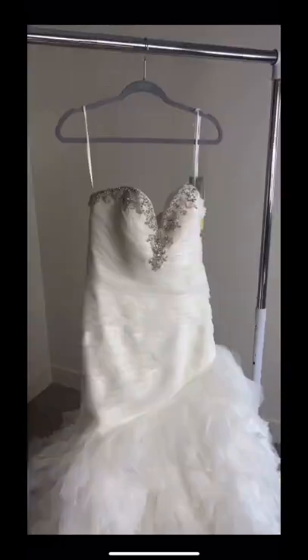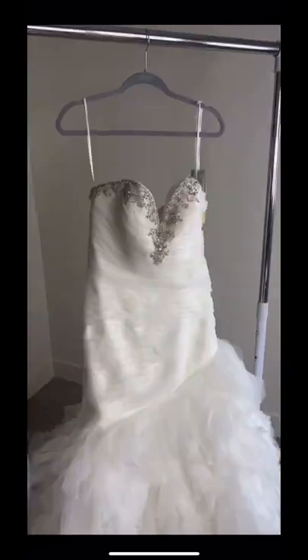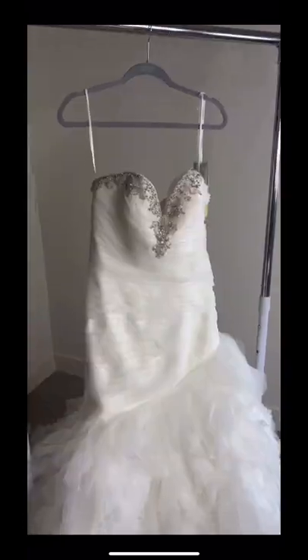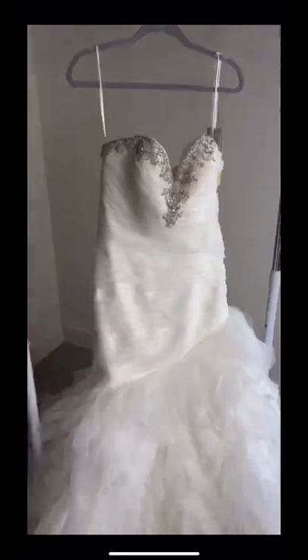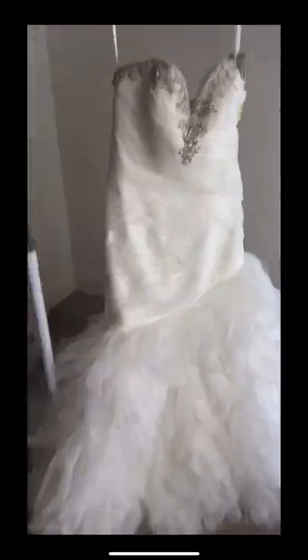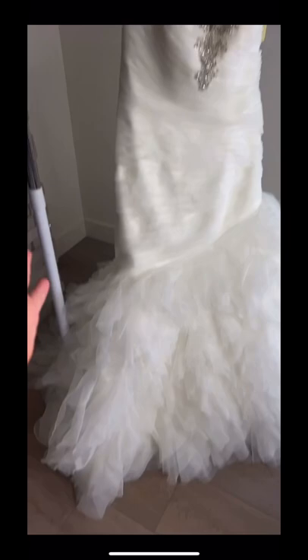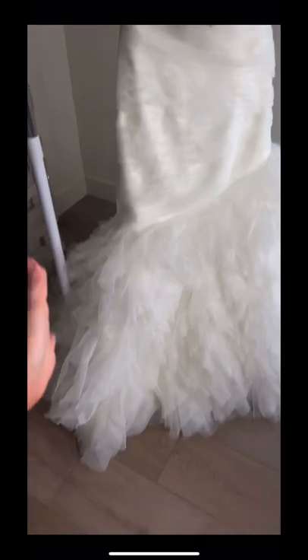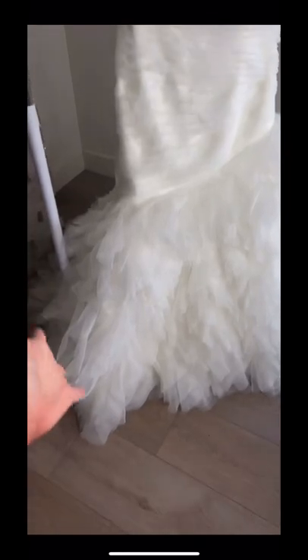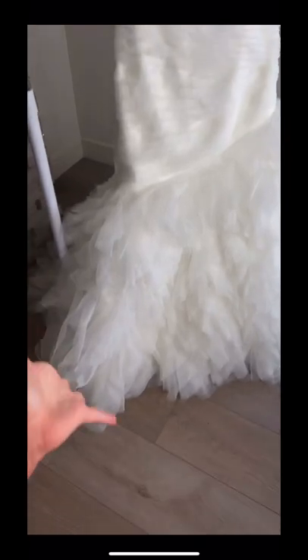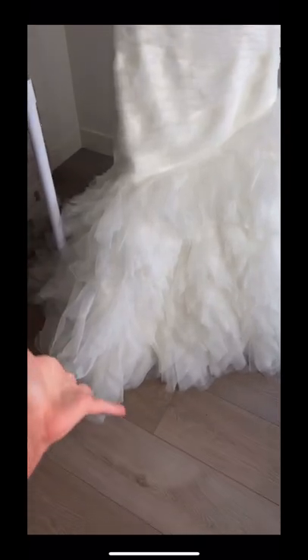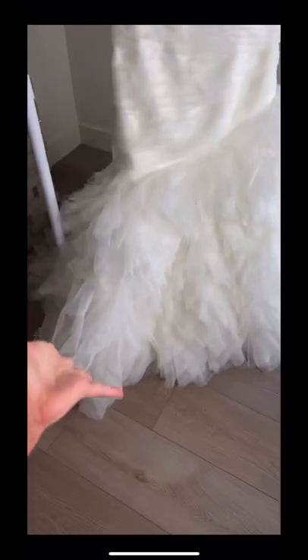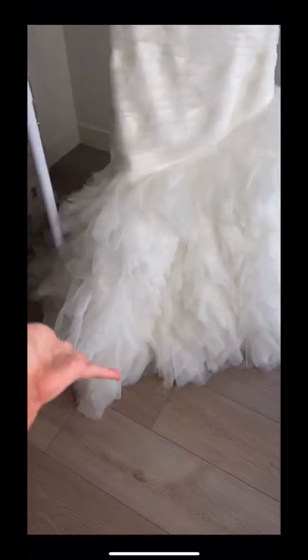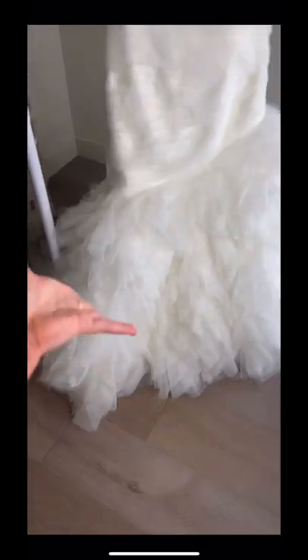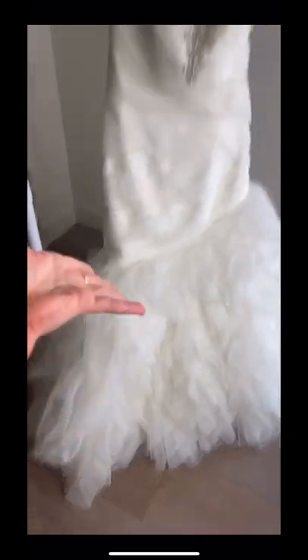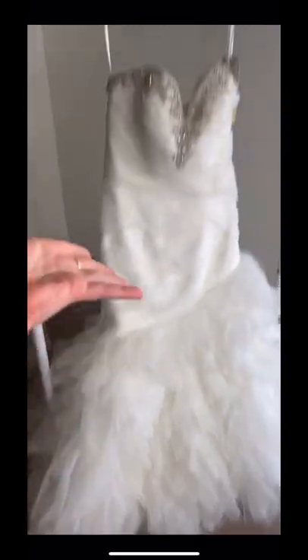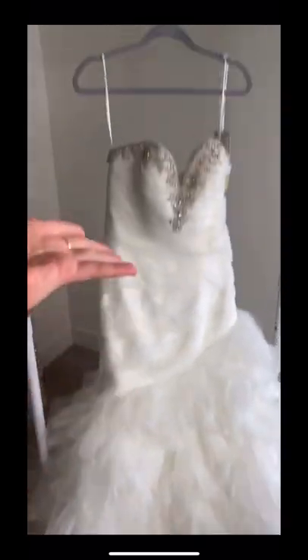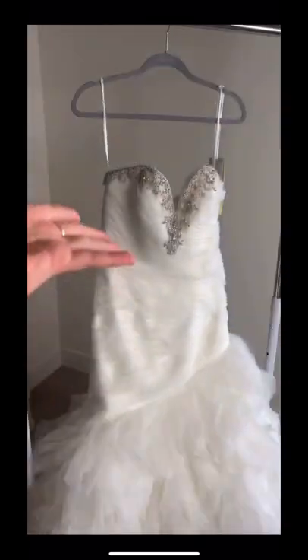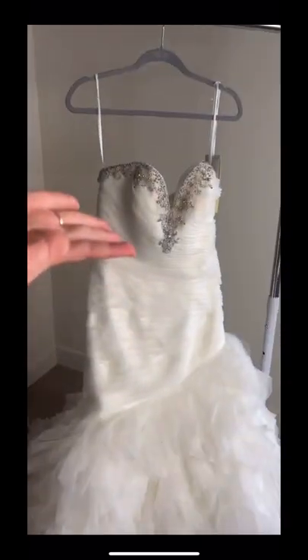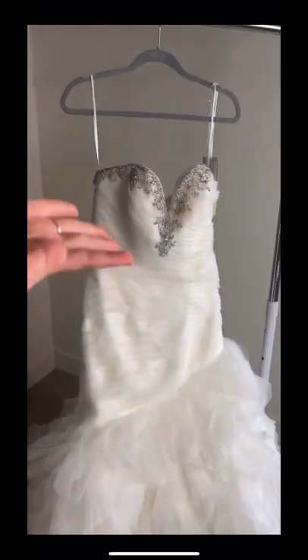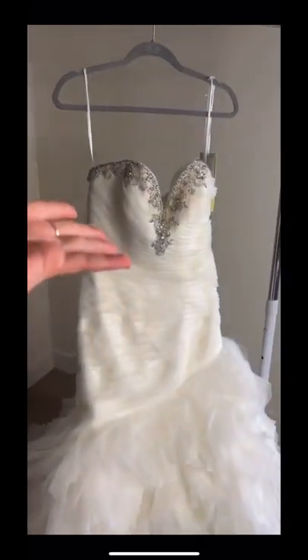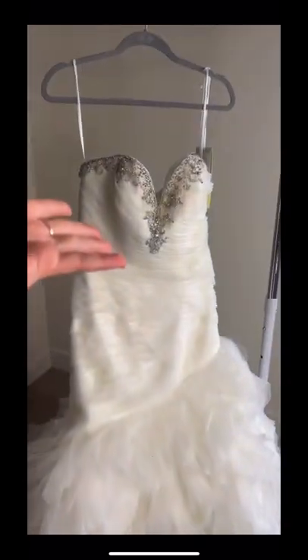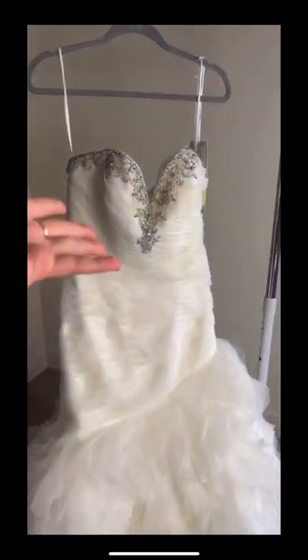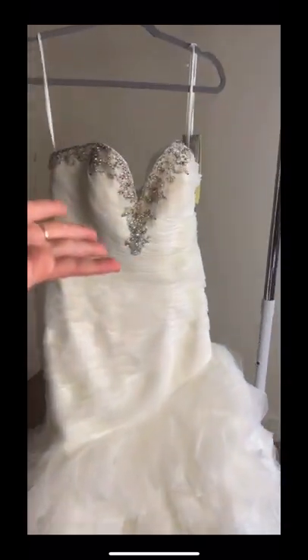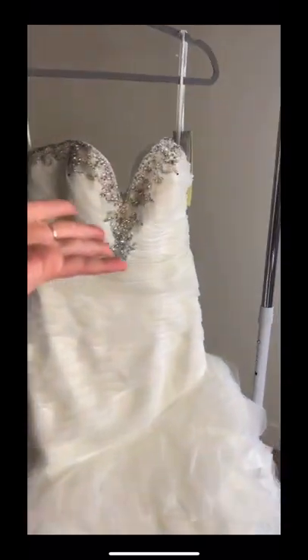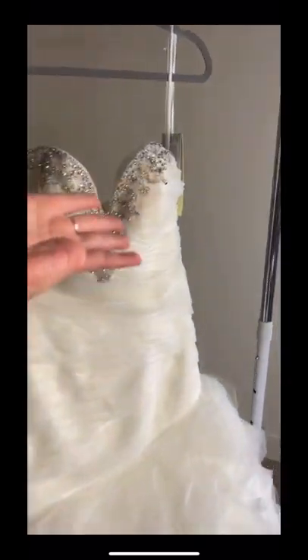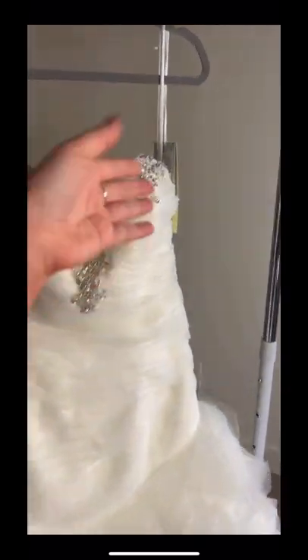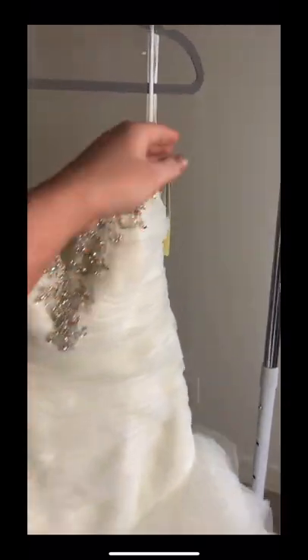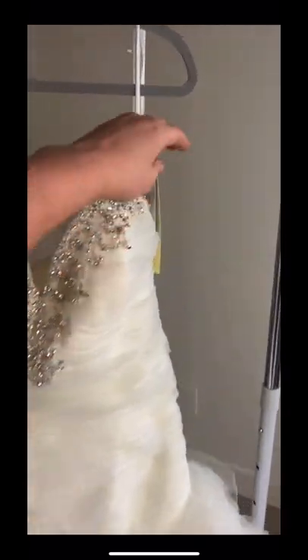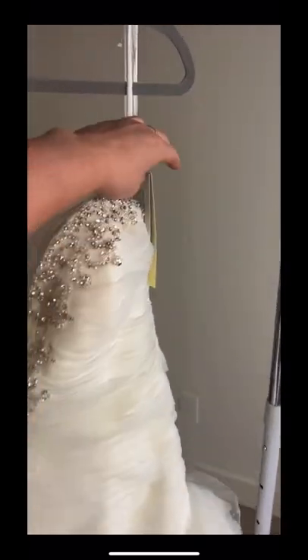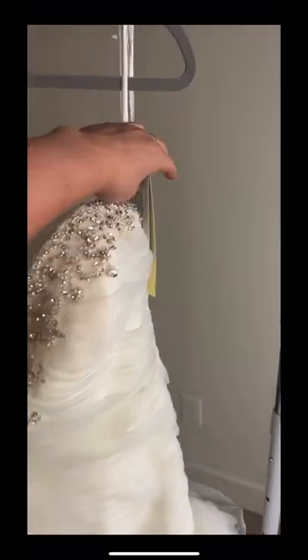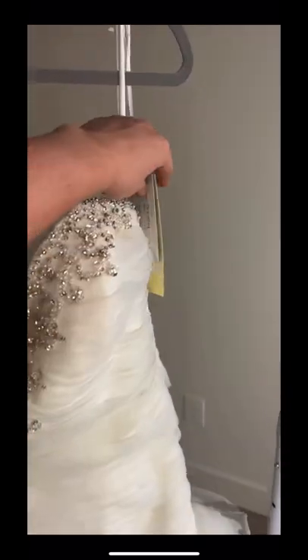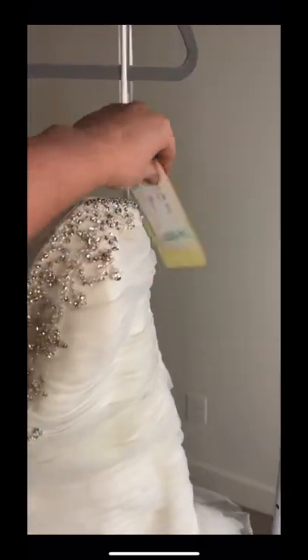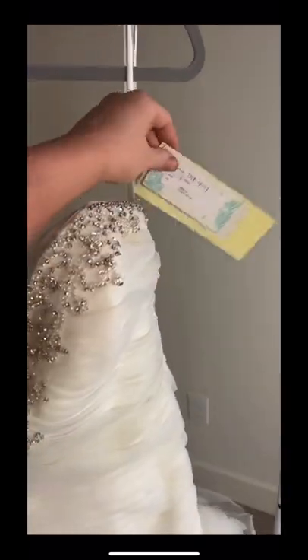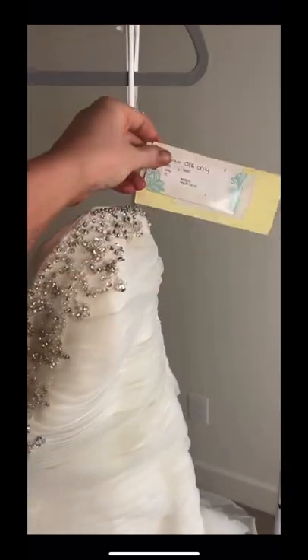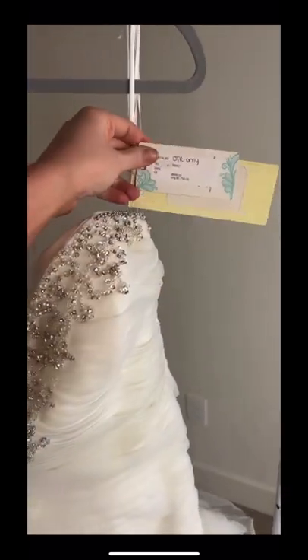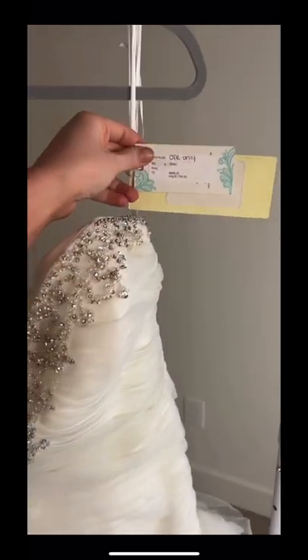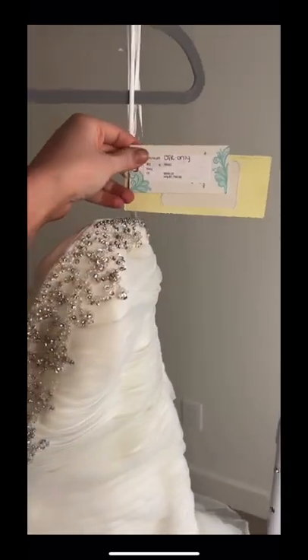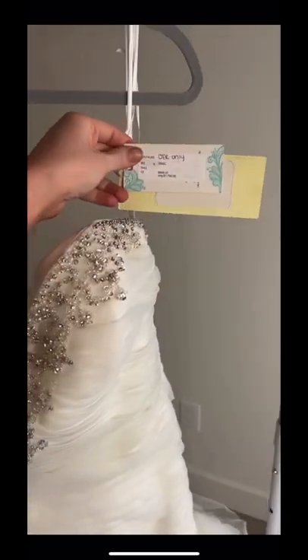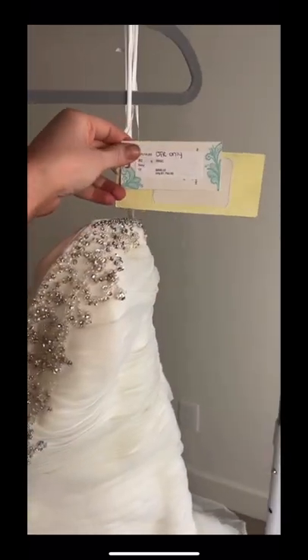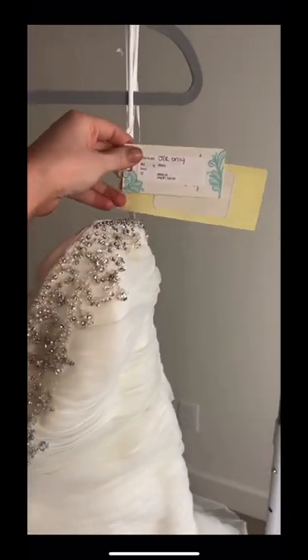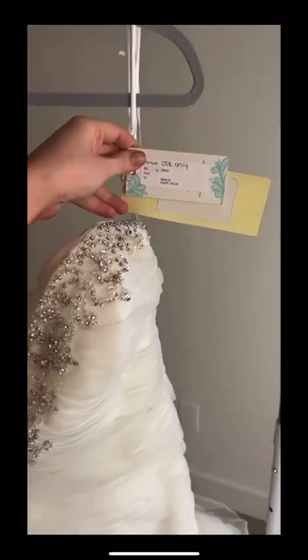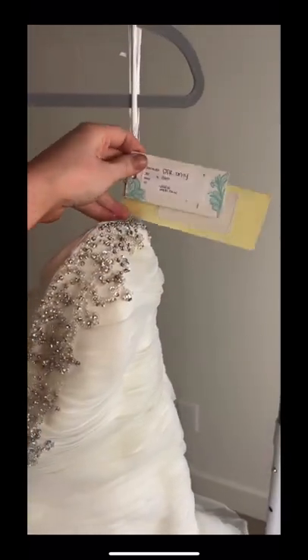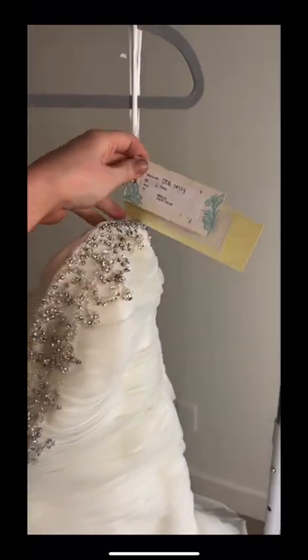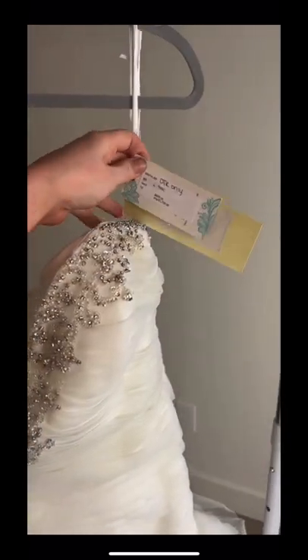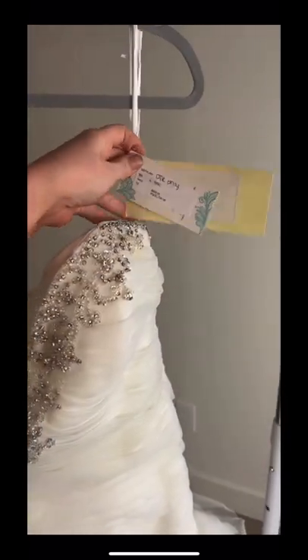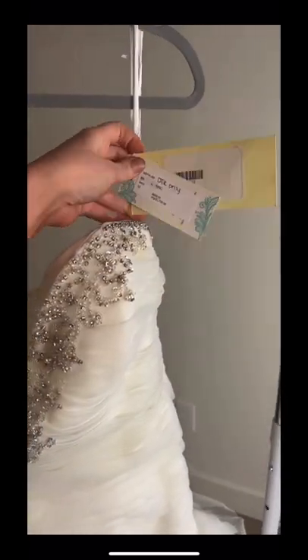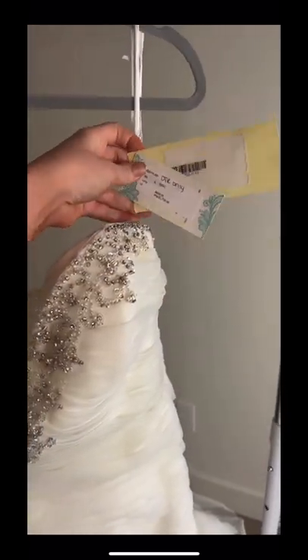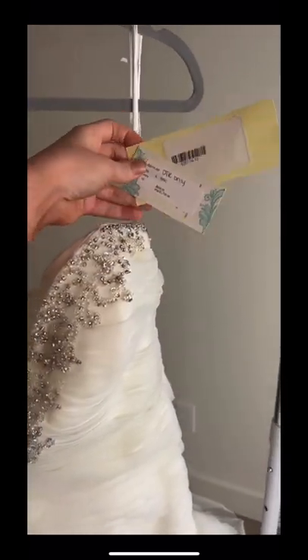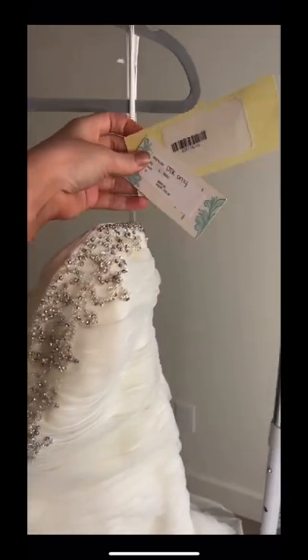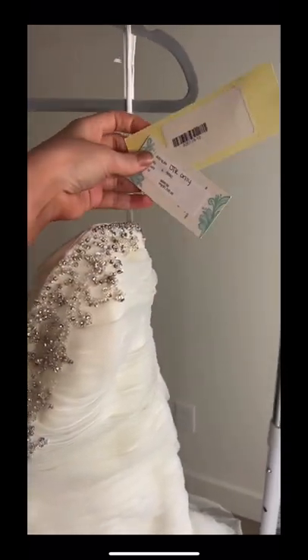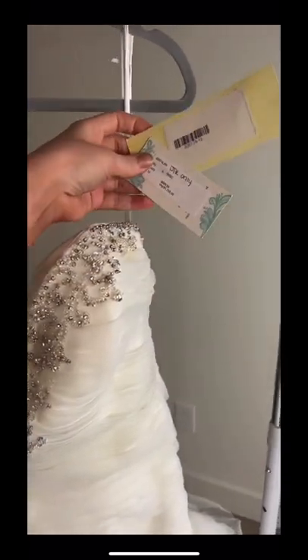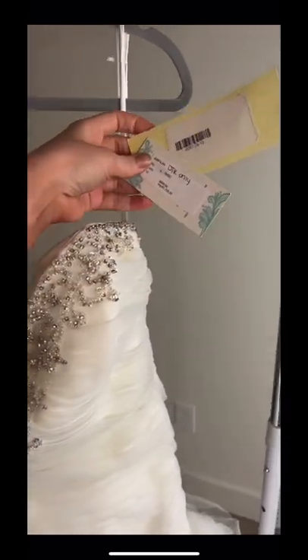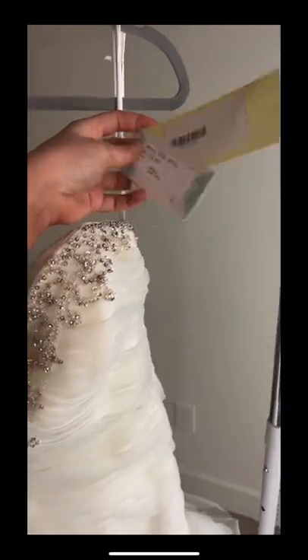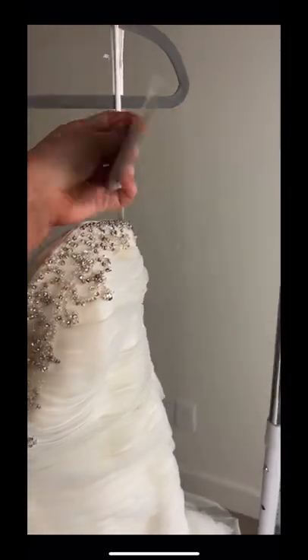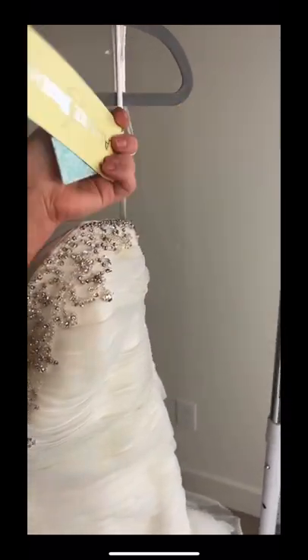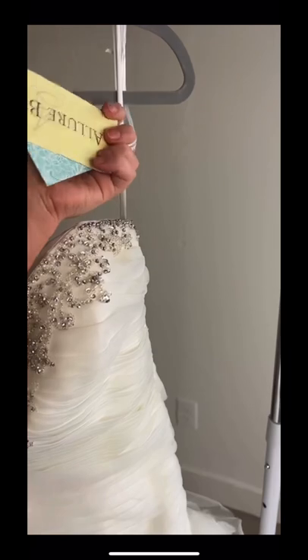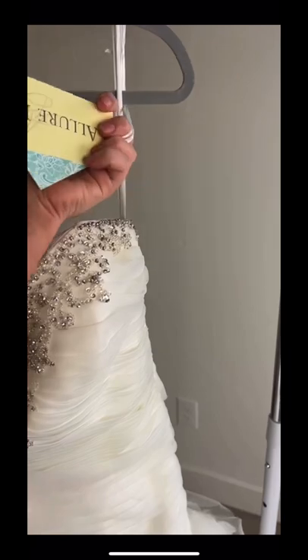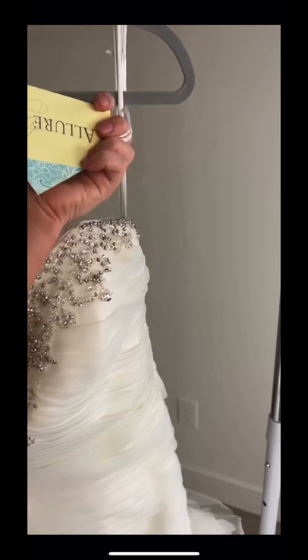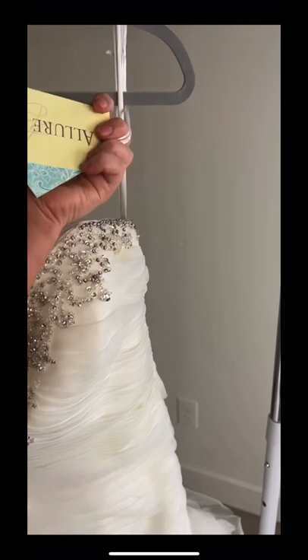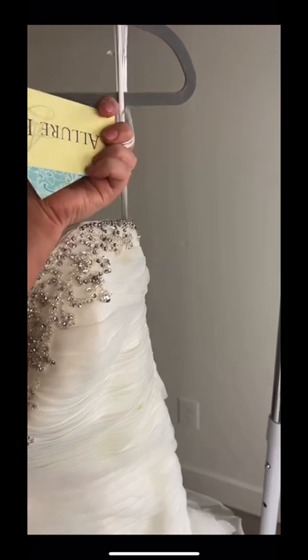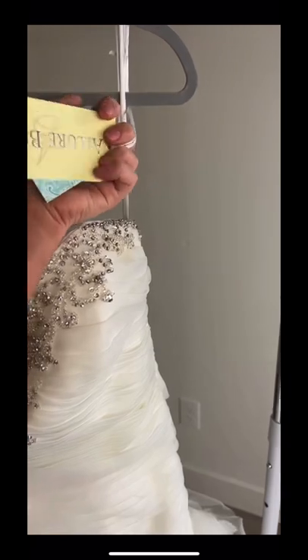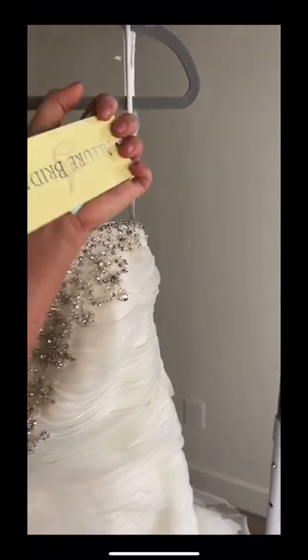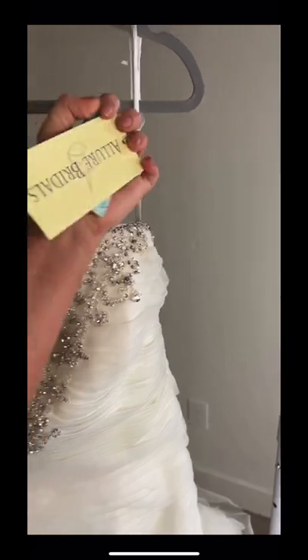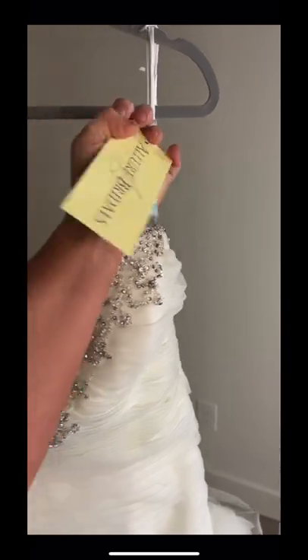Here's the first one, mermaid style with some pretty beading on the top, and the tag says it was $1,750 brand new.